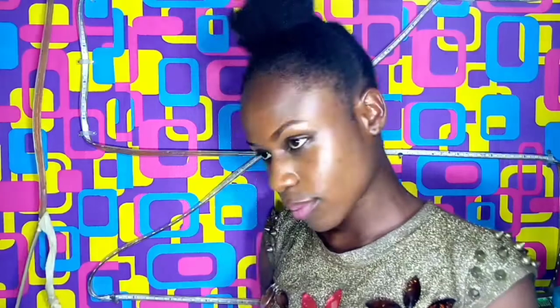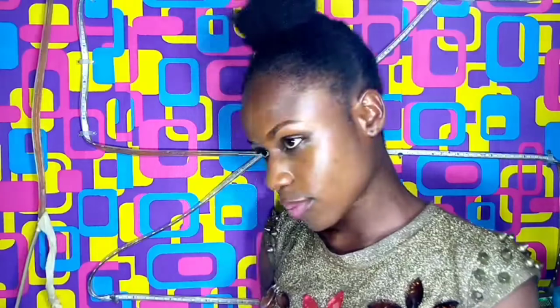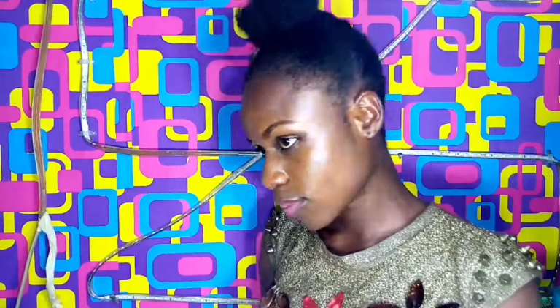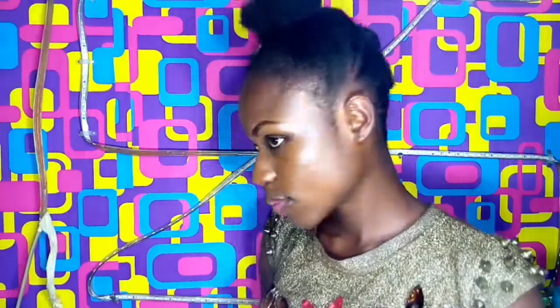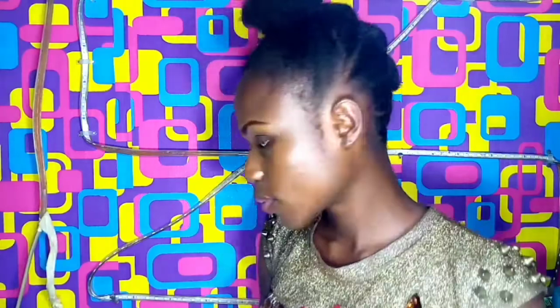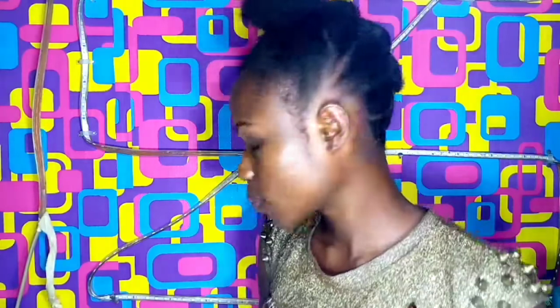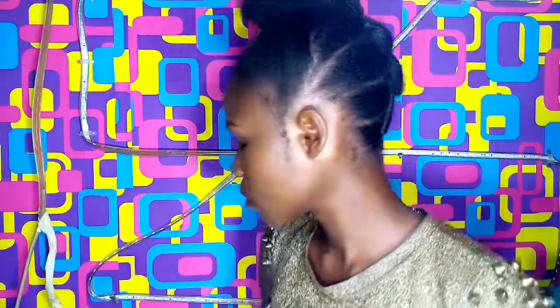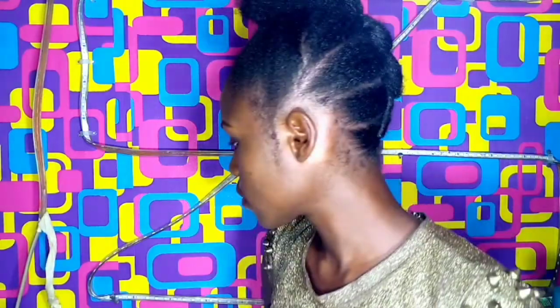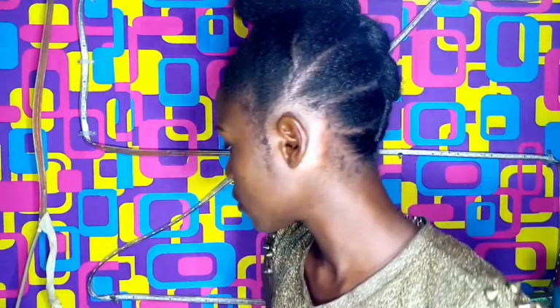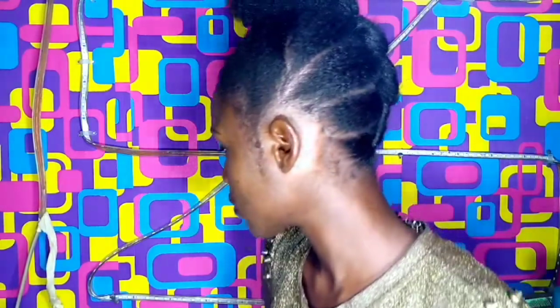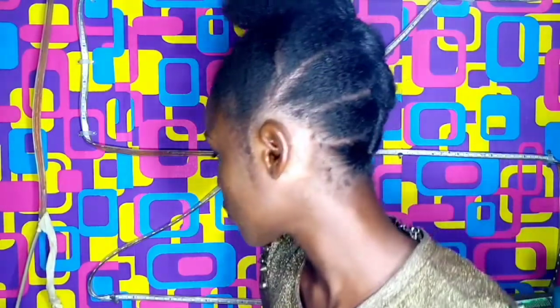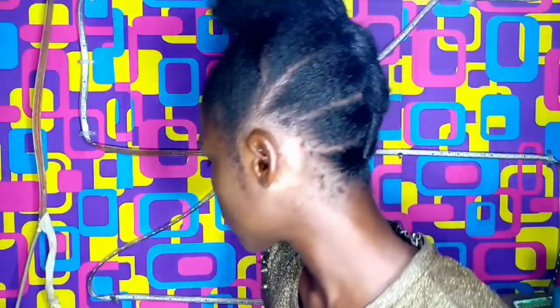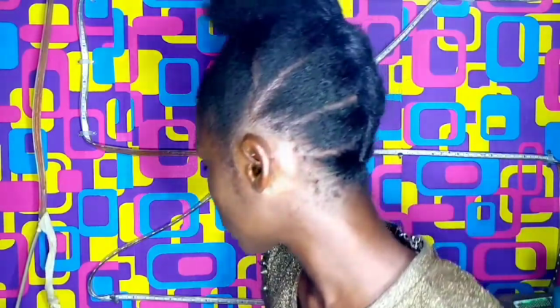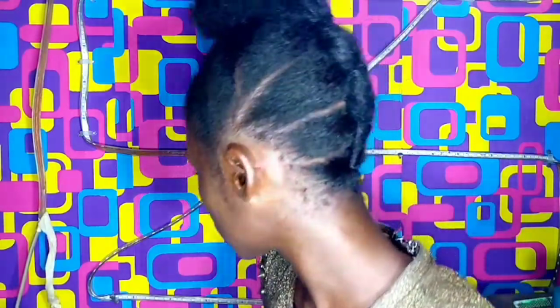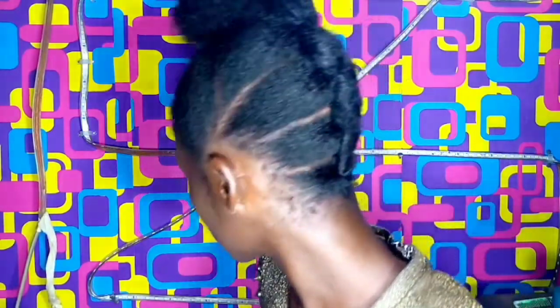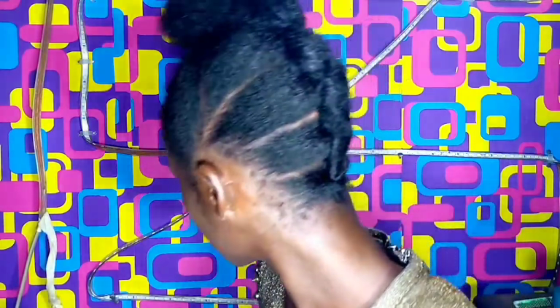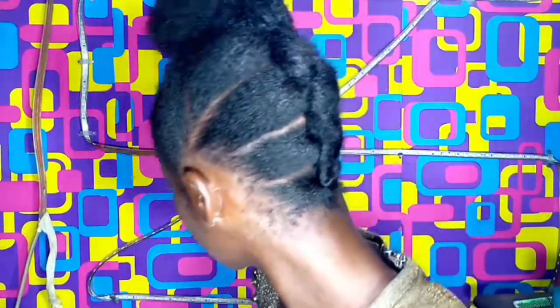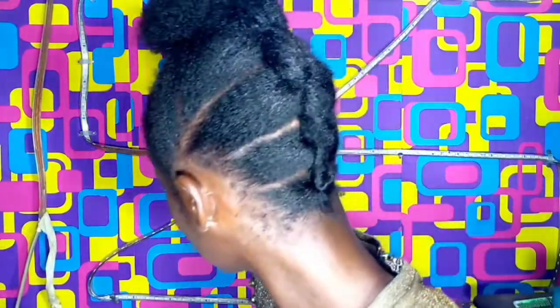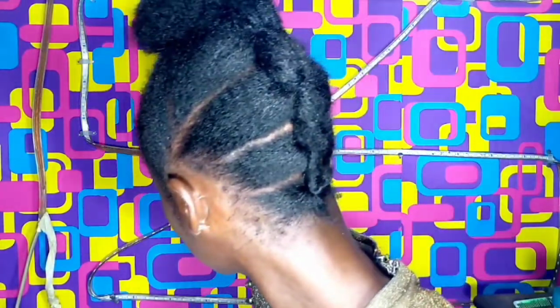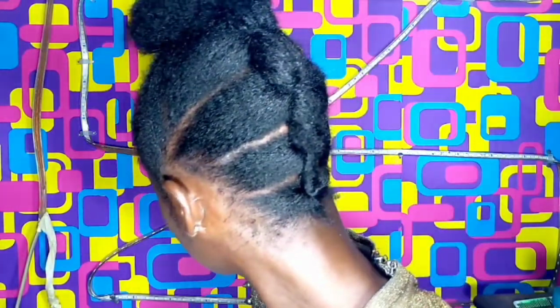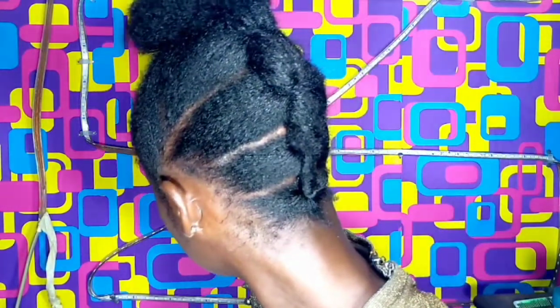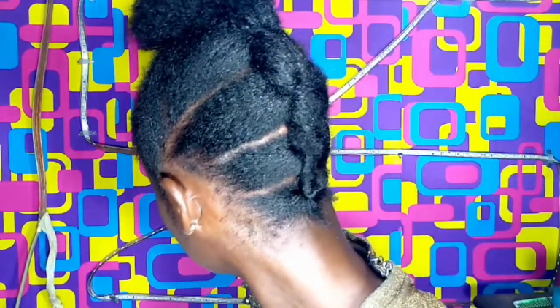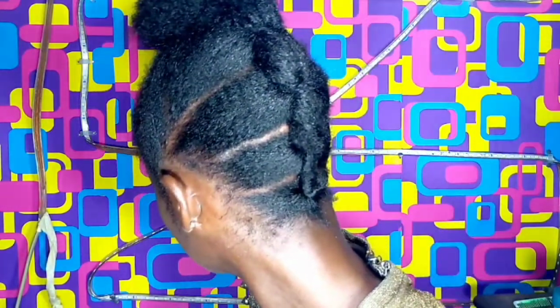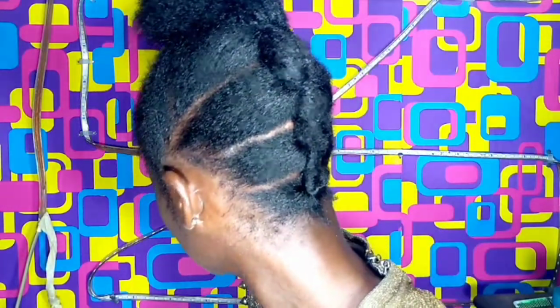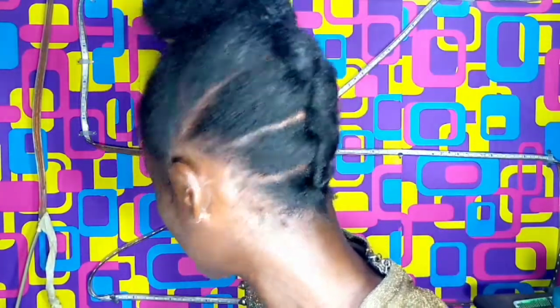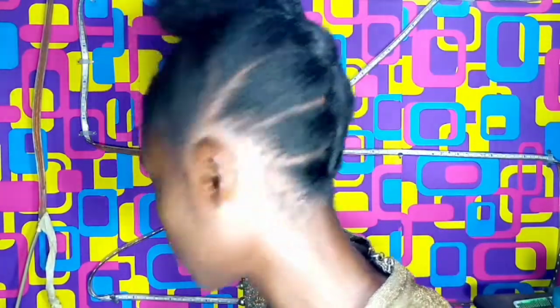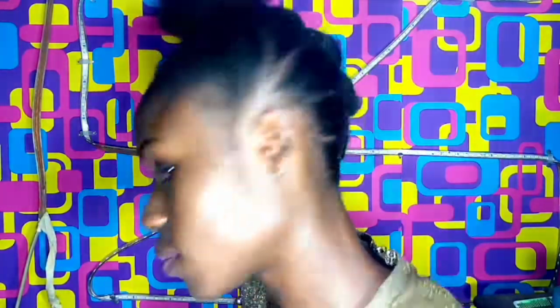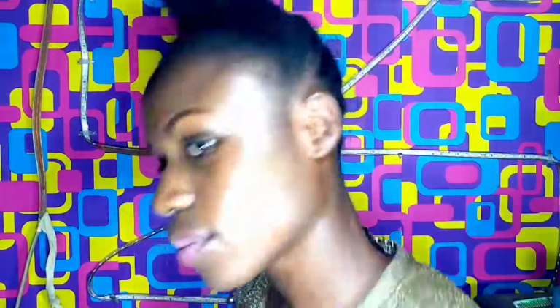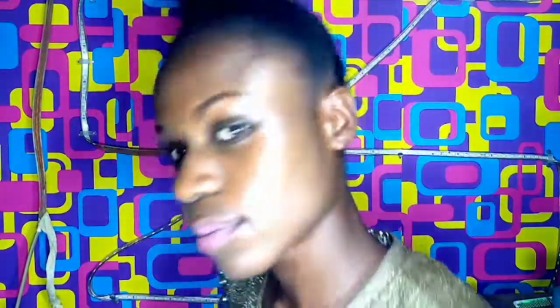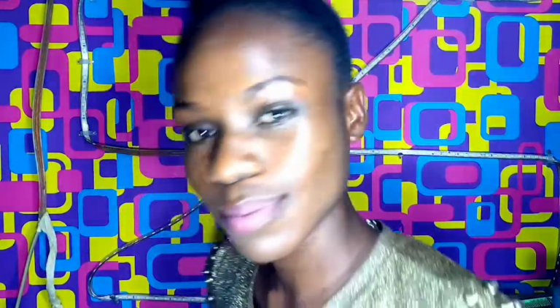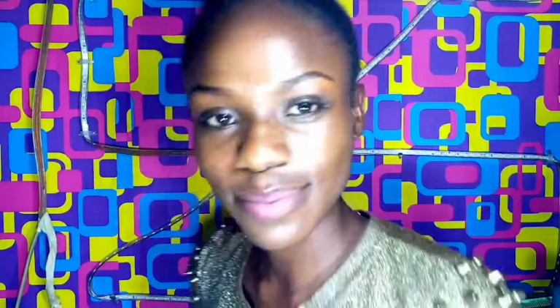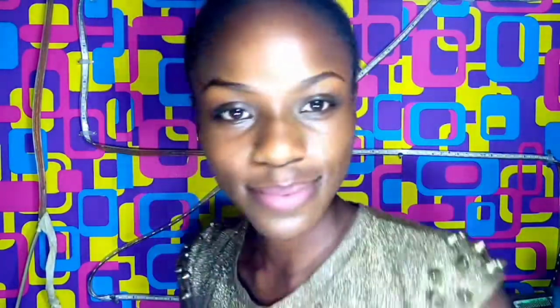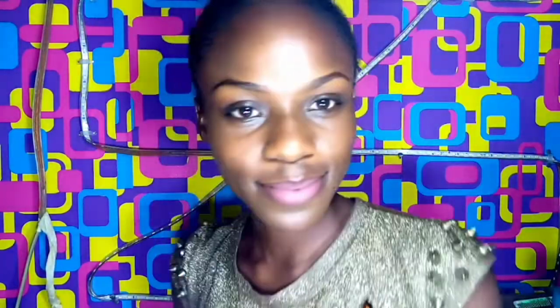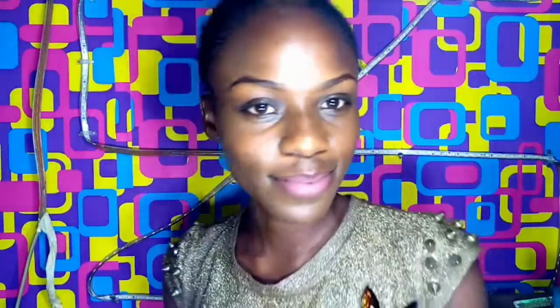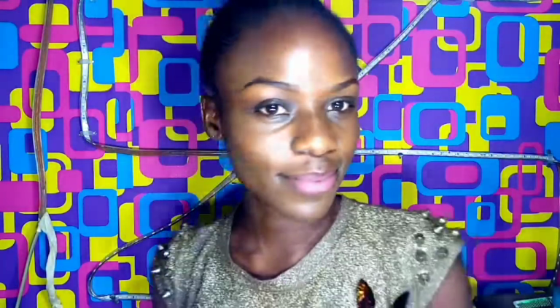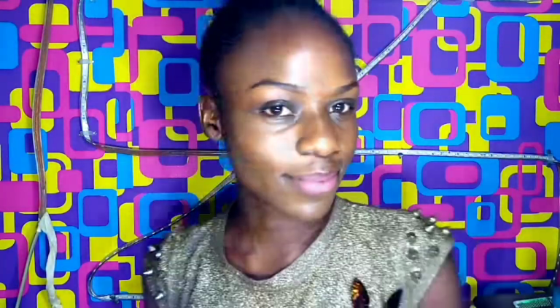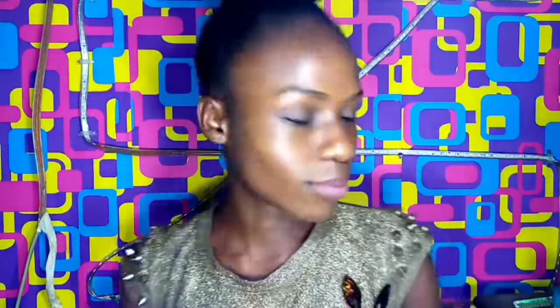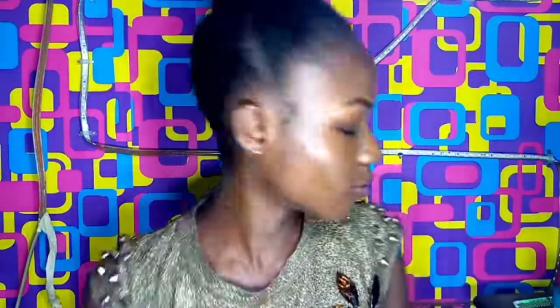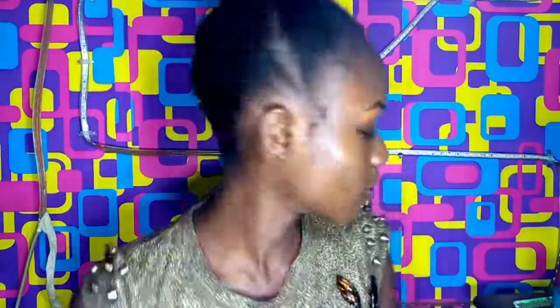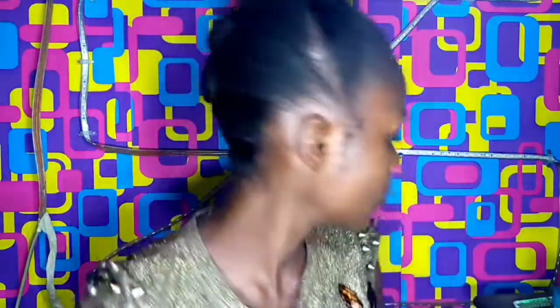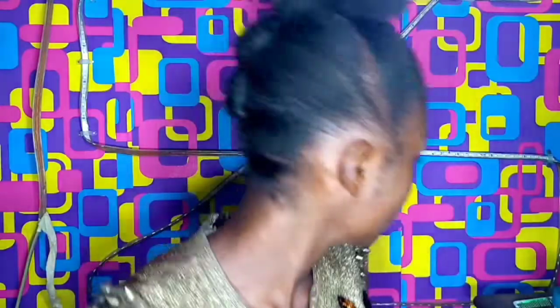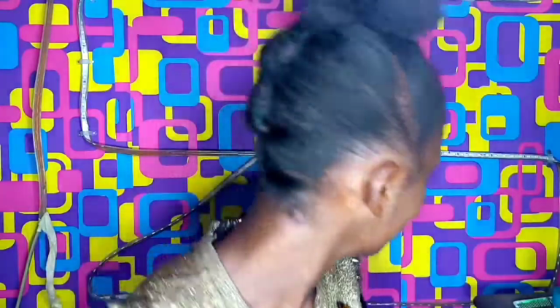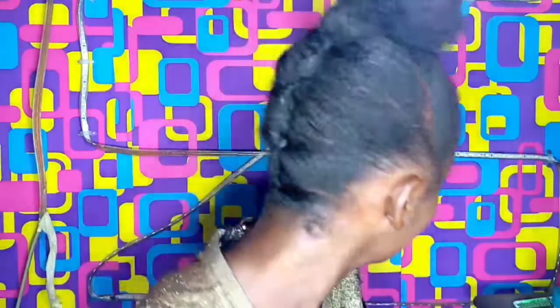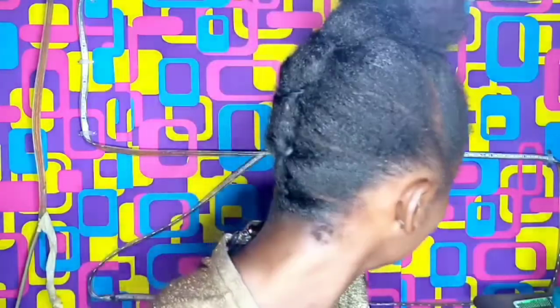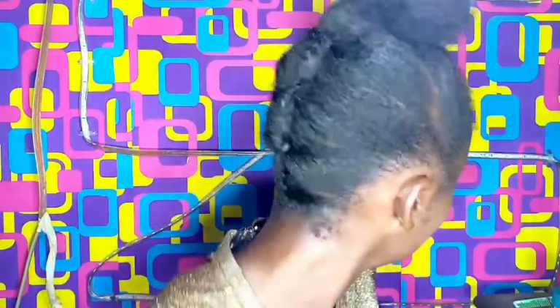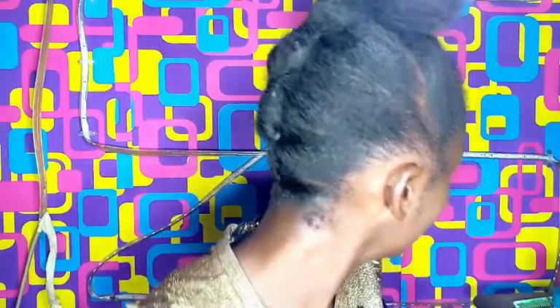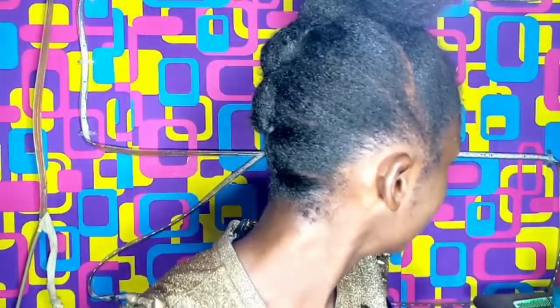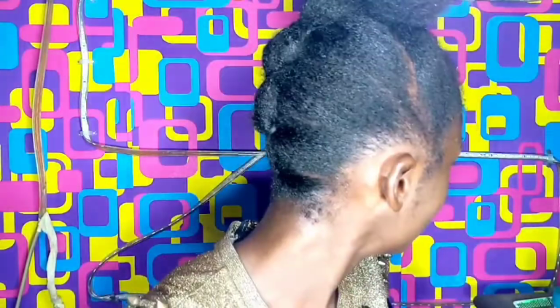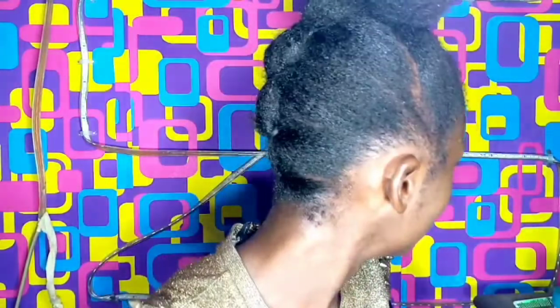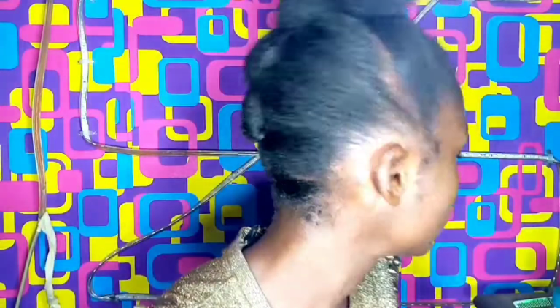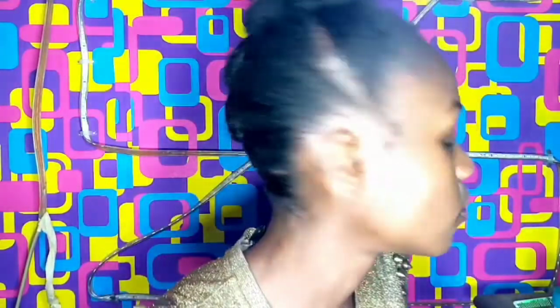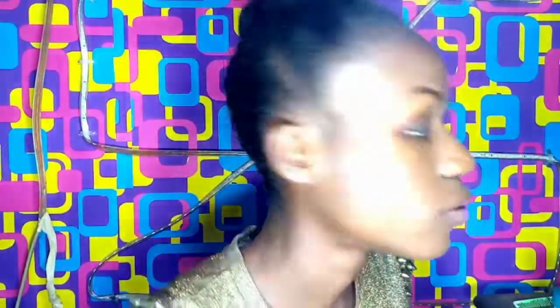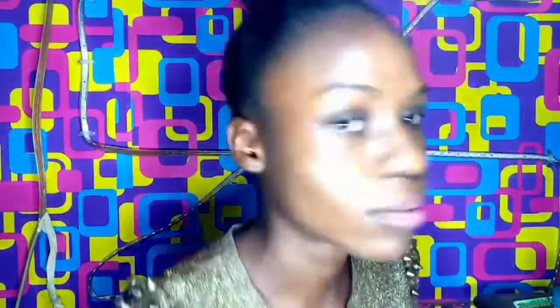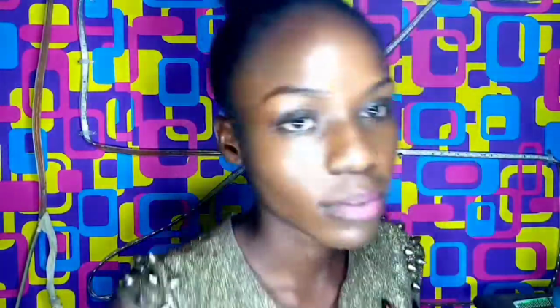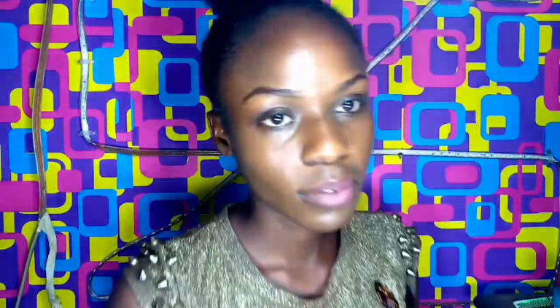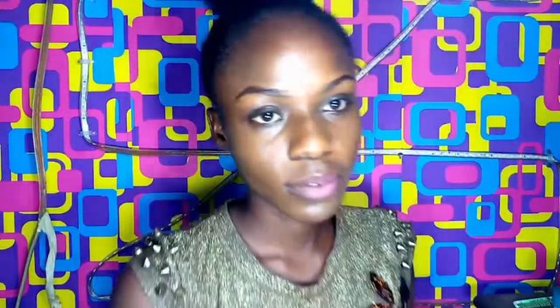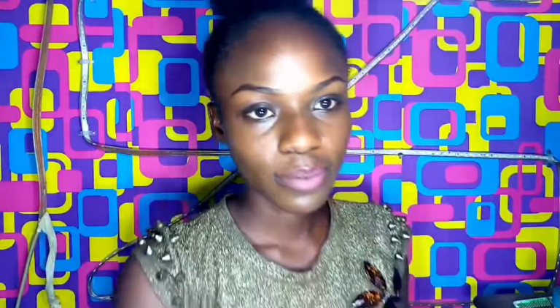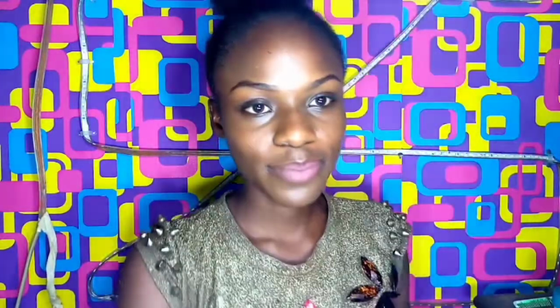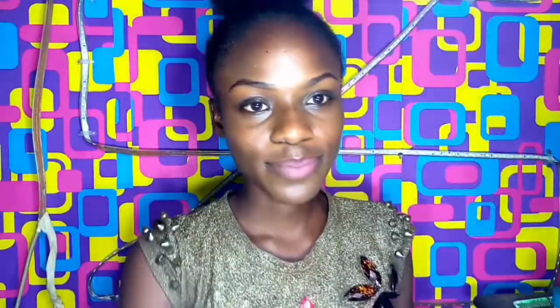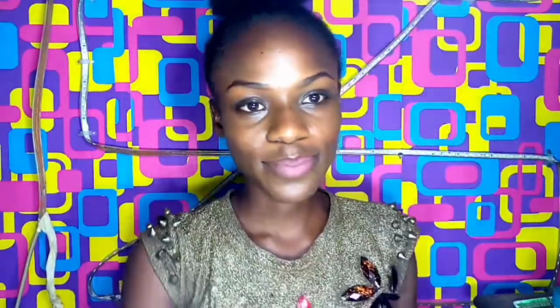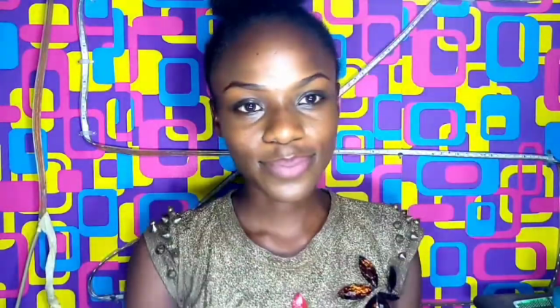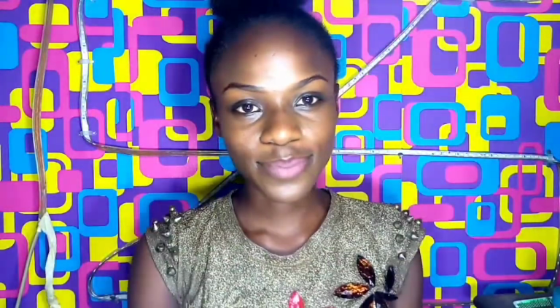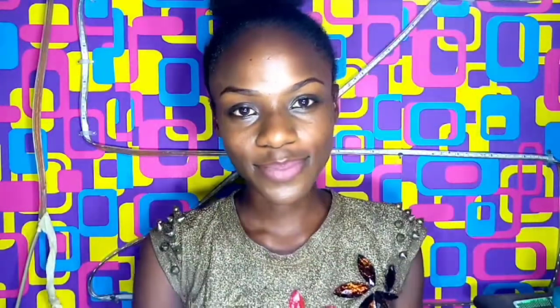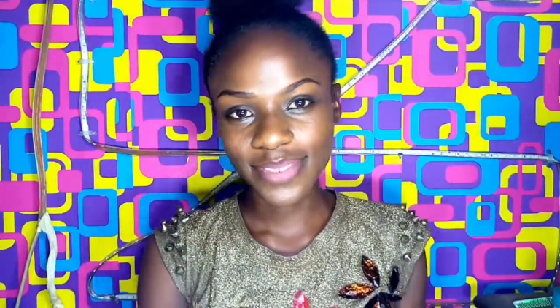Yo, what's up guys? It's B-Girl. You're welcome to the channel. Today on my vlog, I'm going to show you how I achieve this hairstyle with just my hair and no bands.